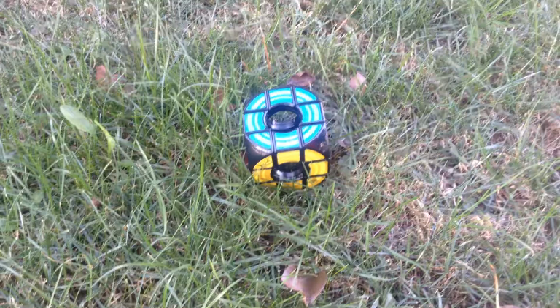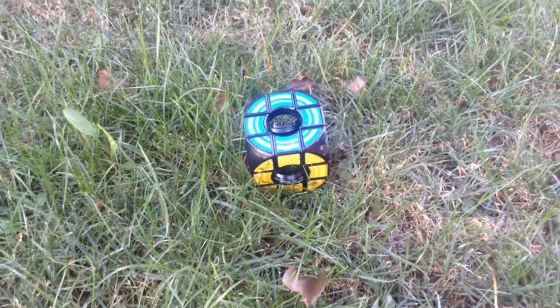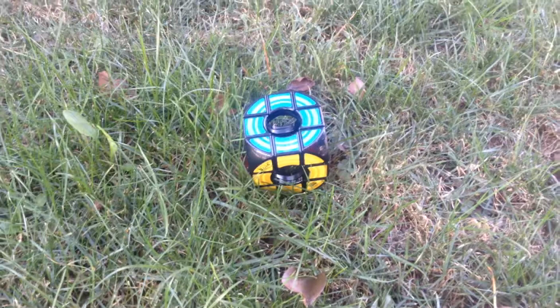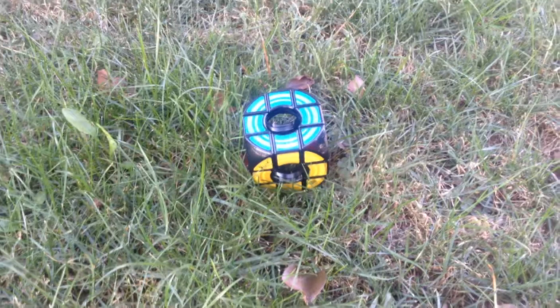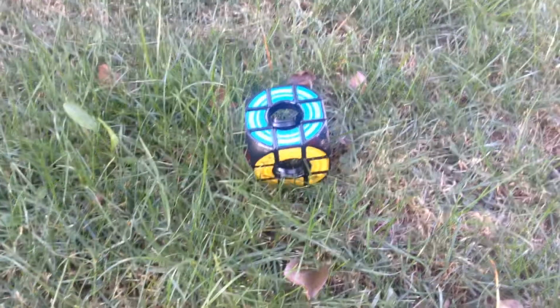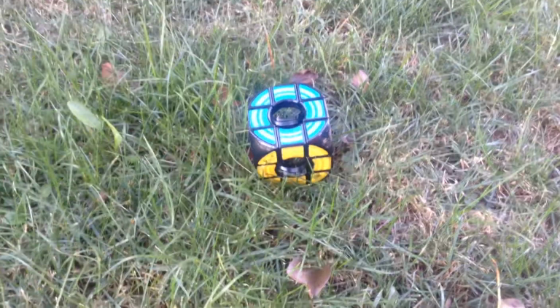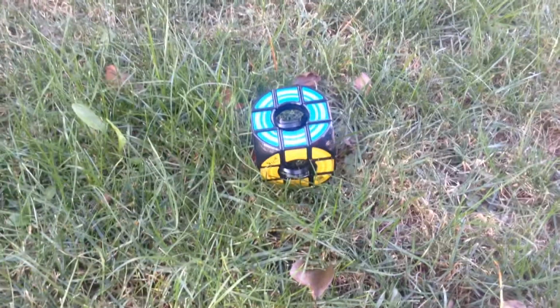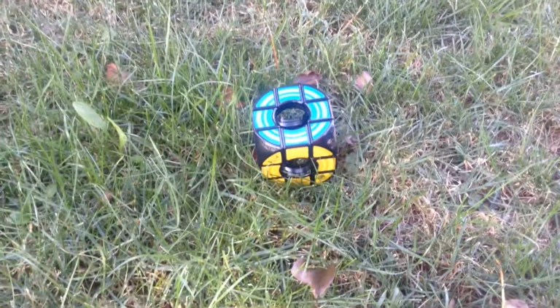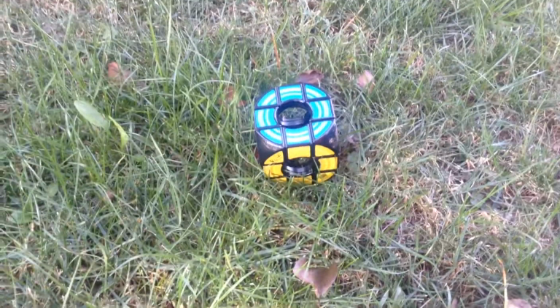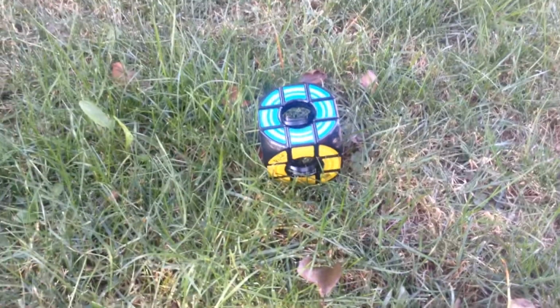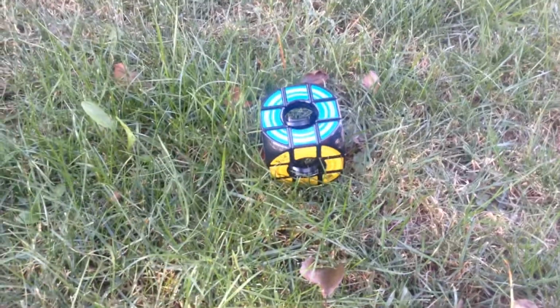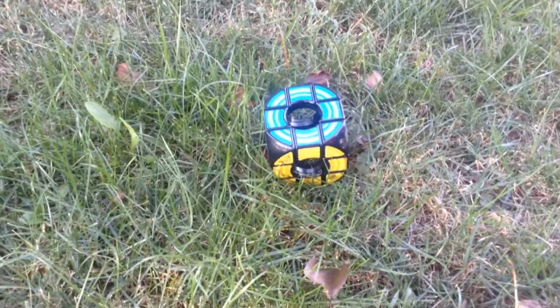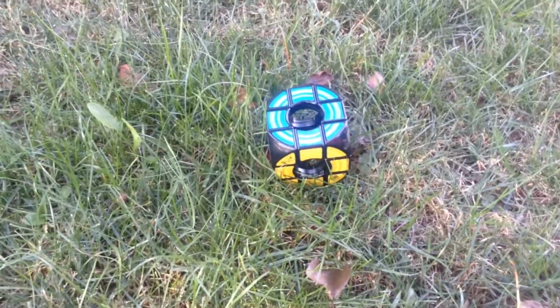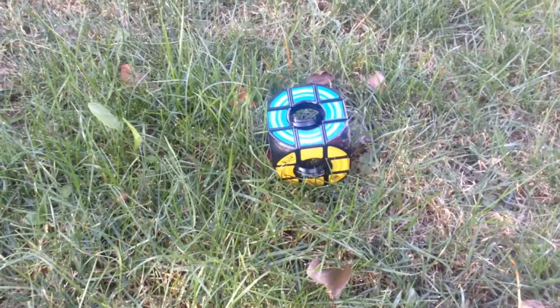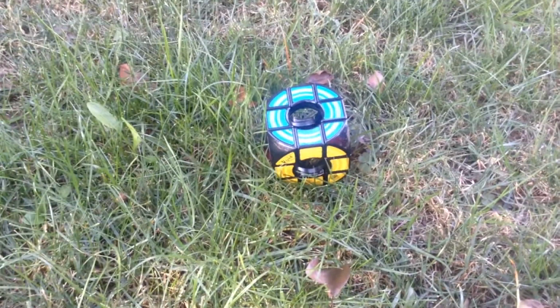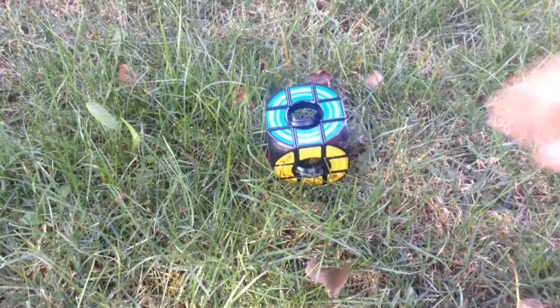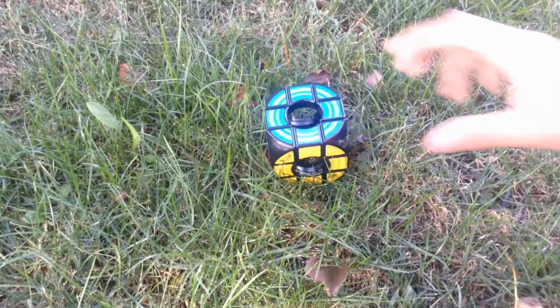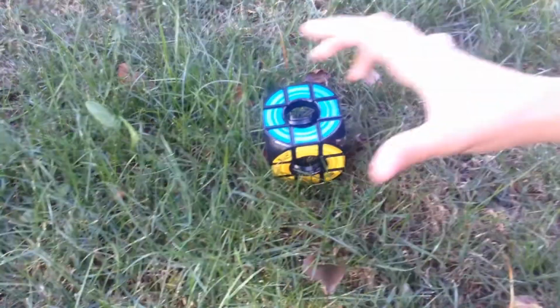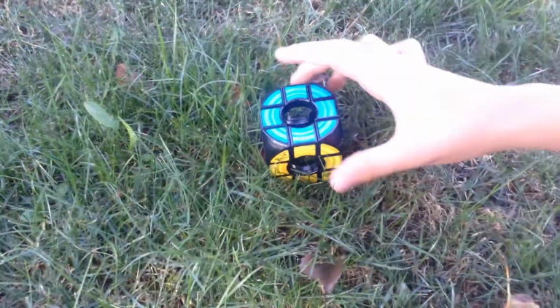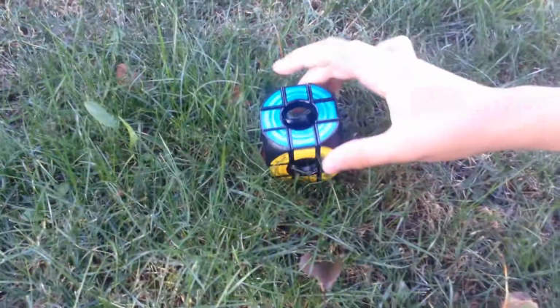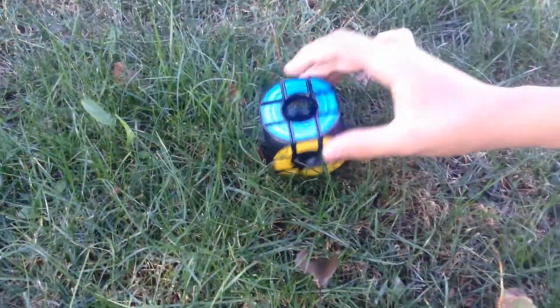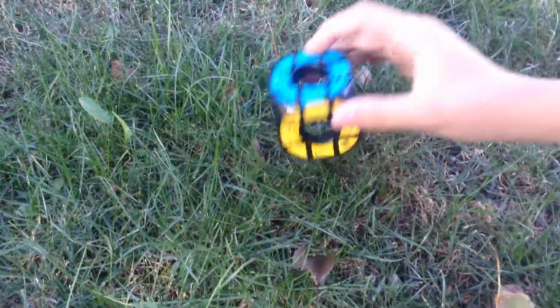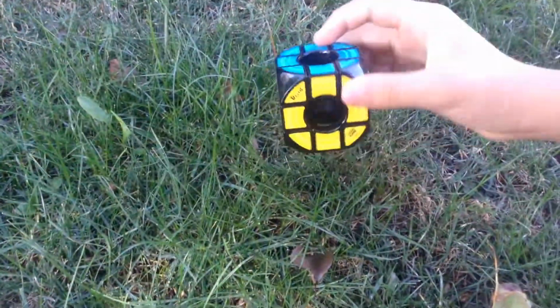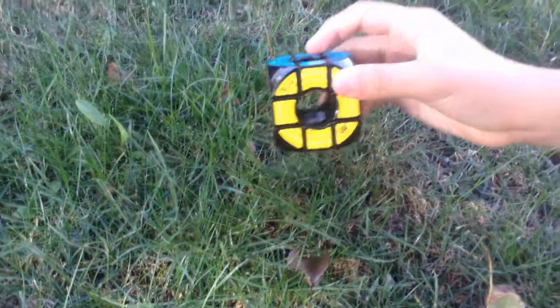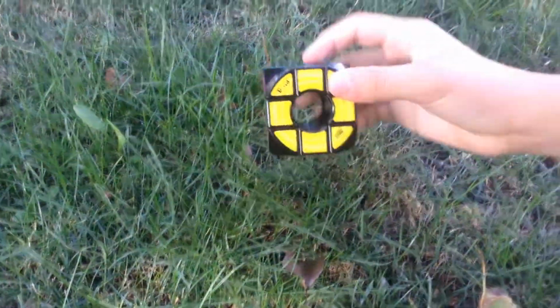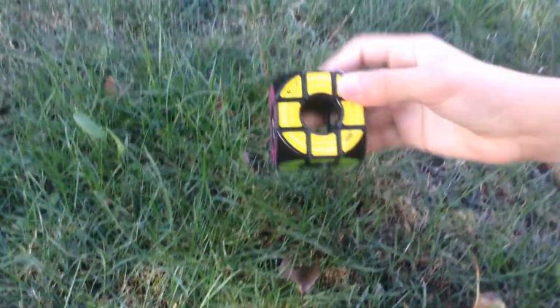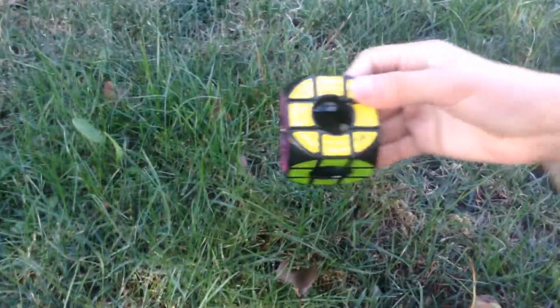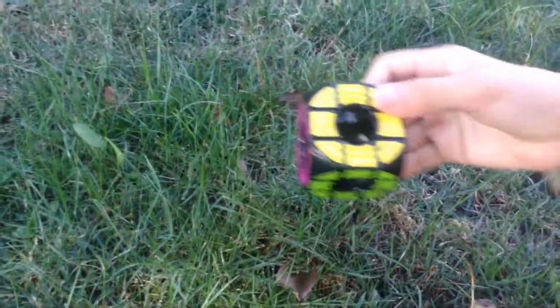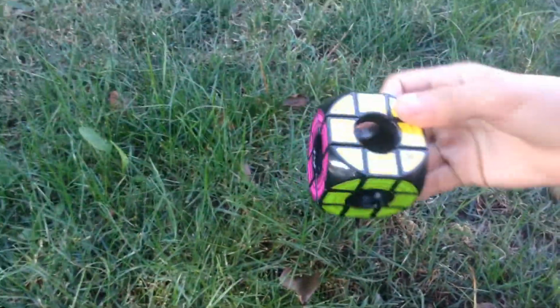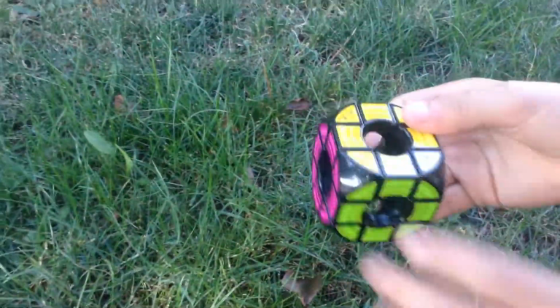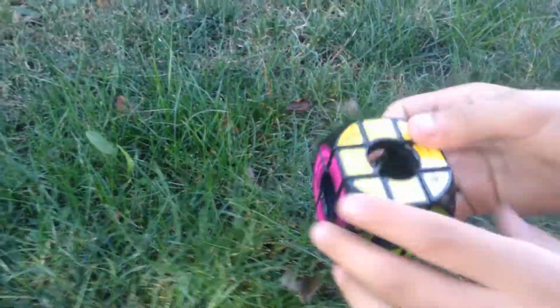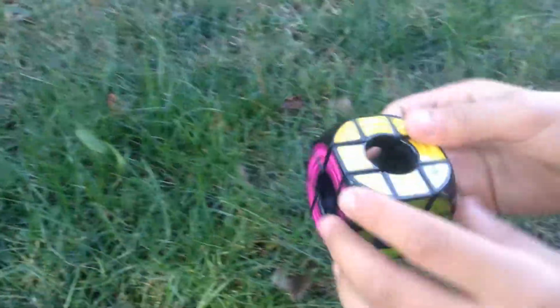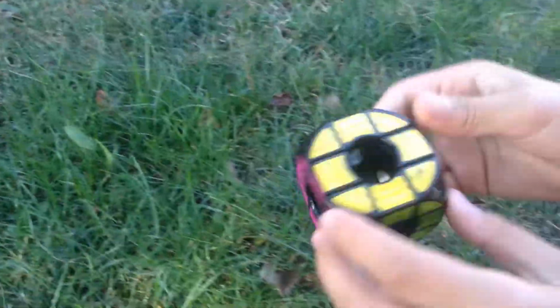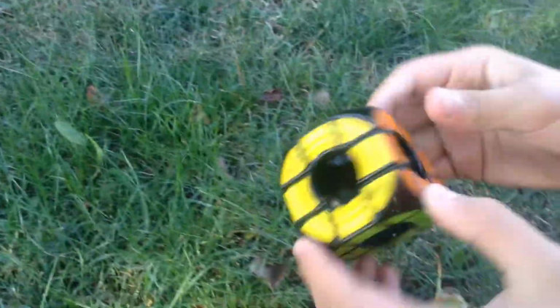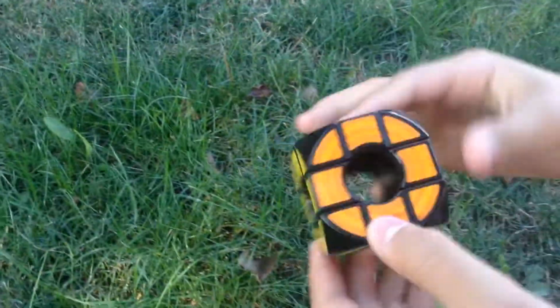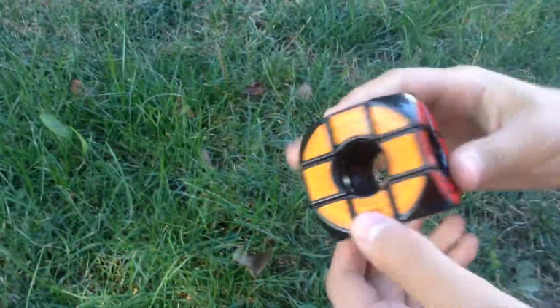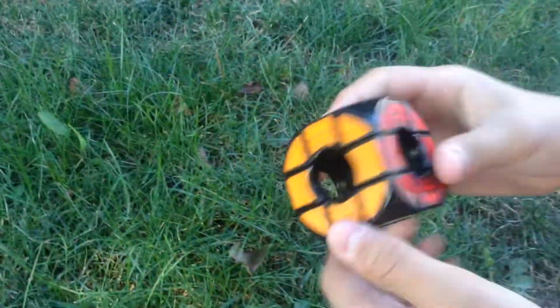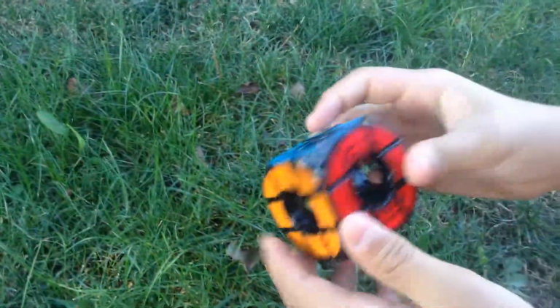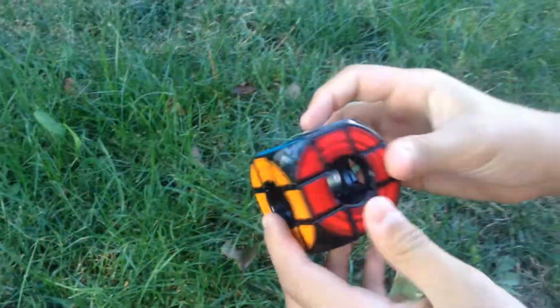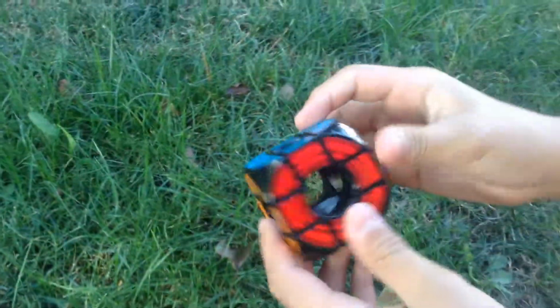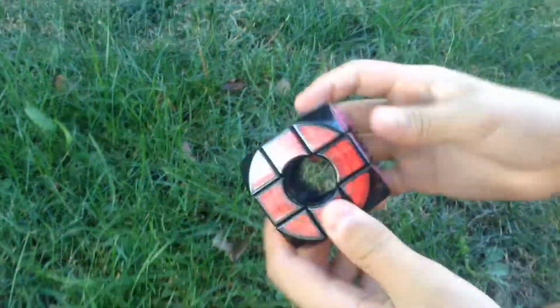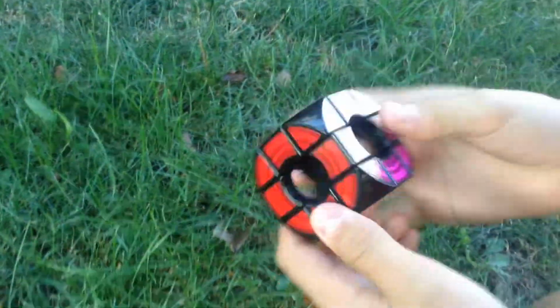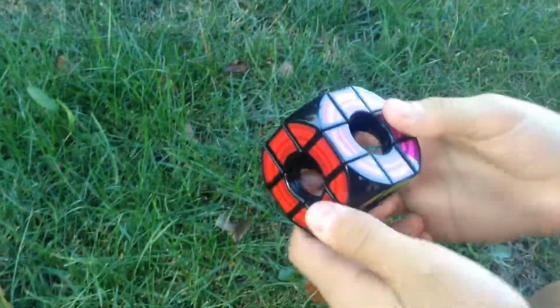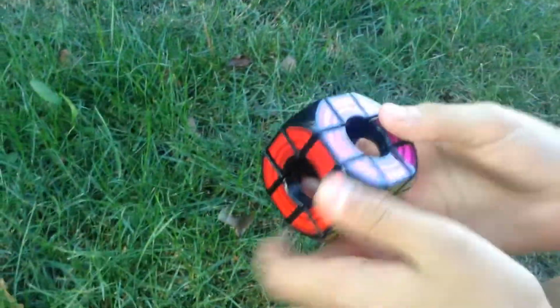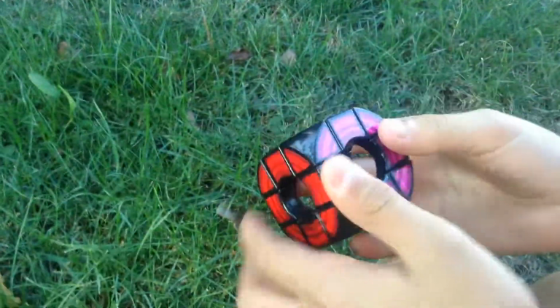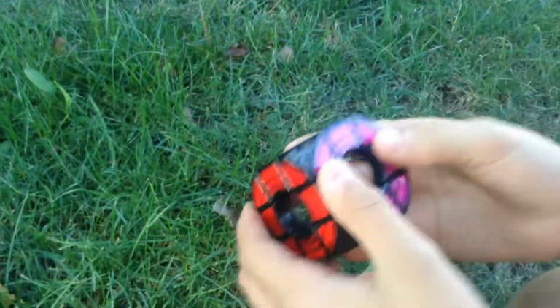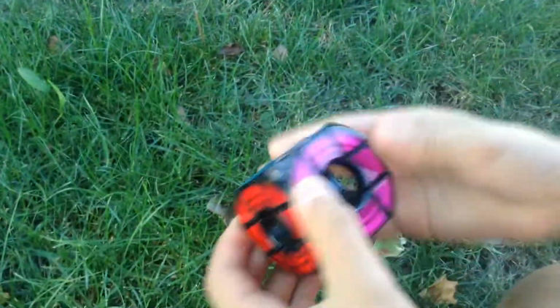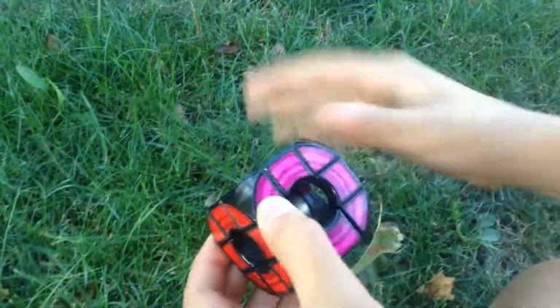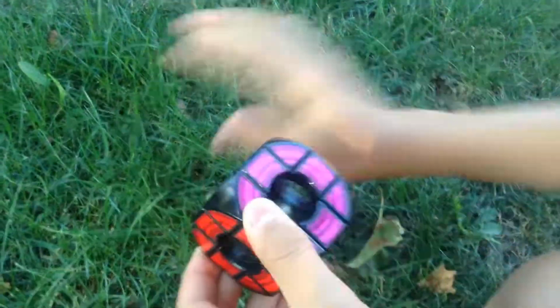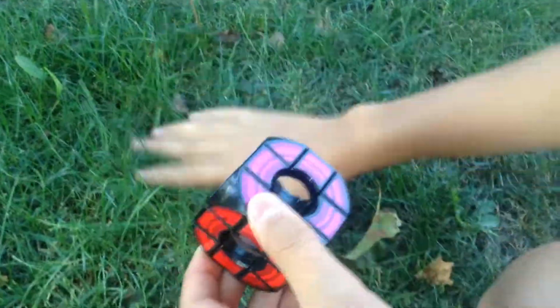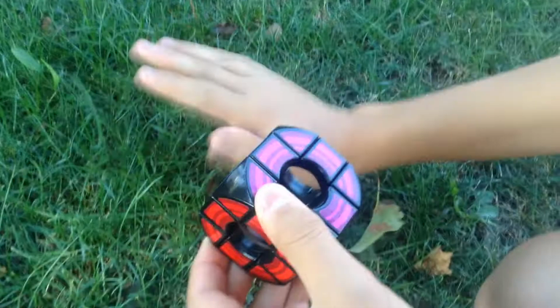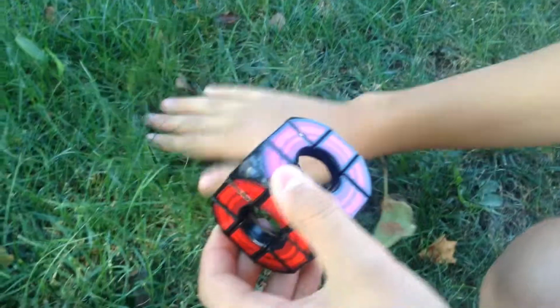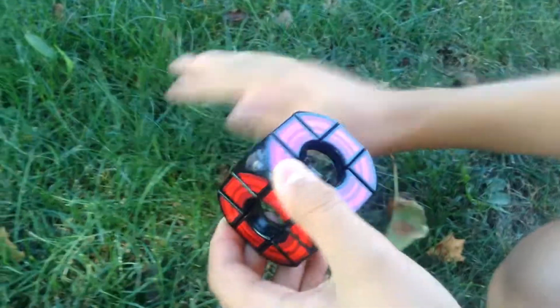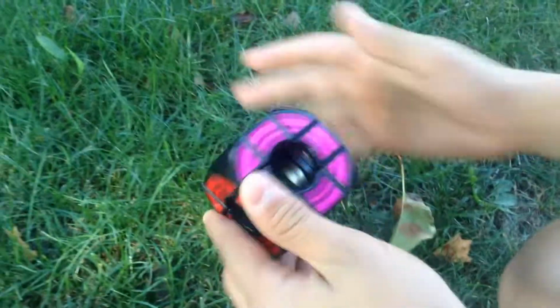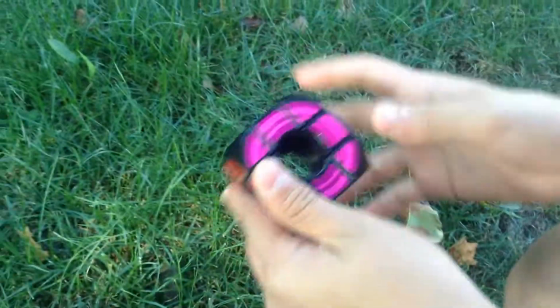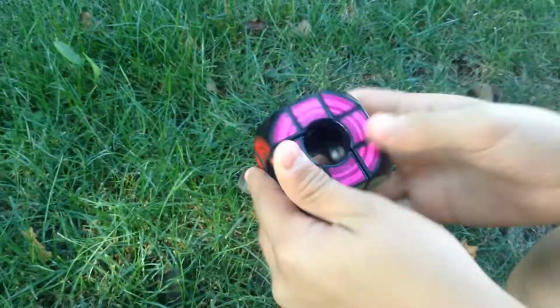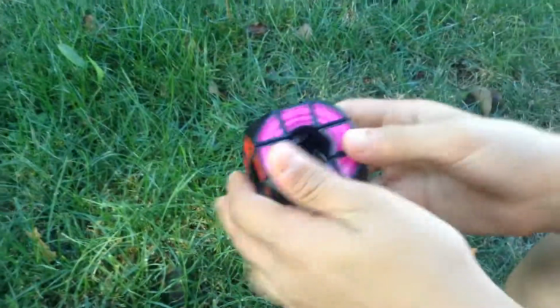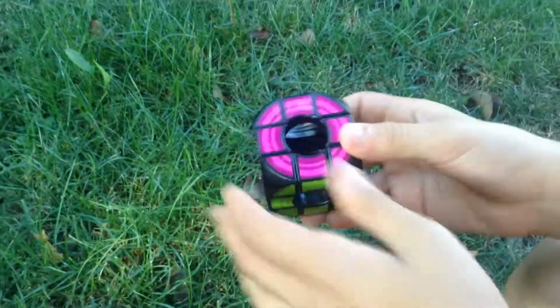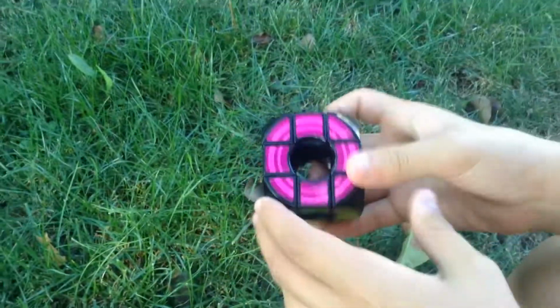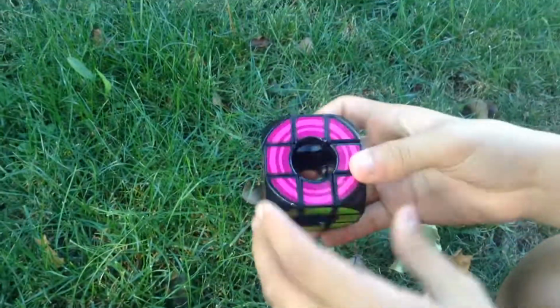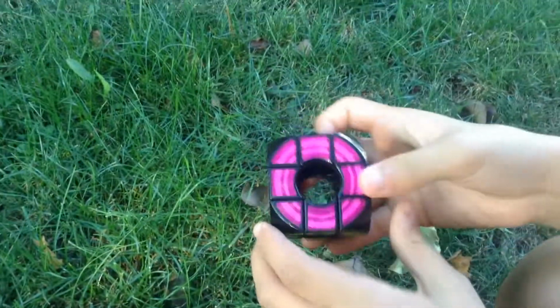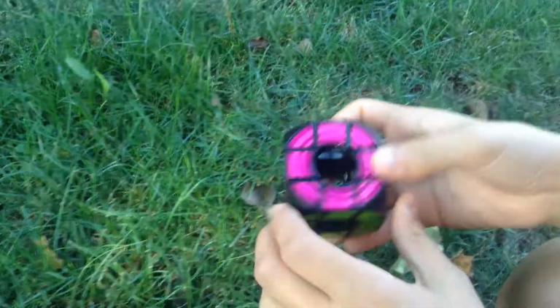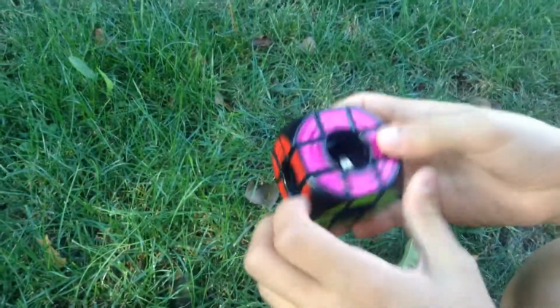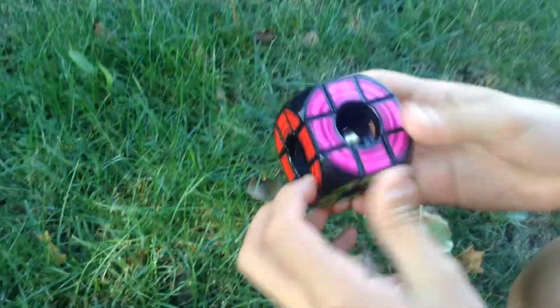Hey guys, AC Gaming here, and we're doing a VoidCube 3x3 shape mod video, and we're outside, because why not?